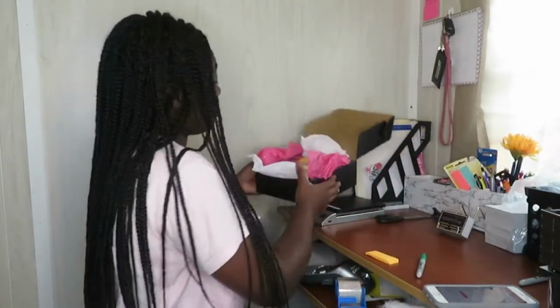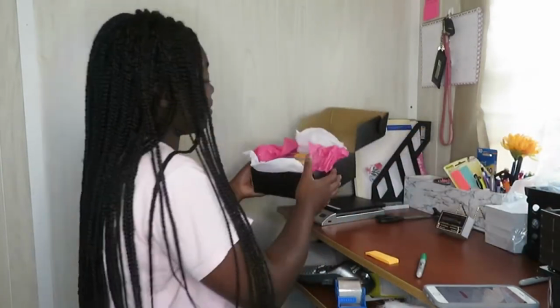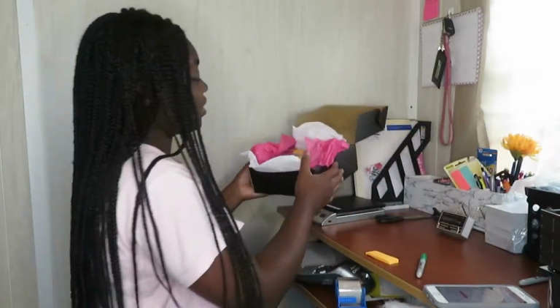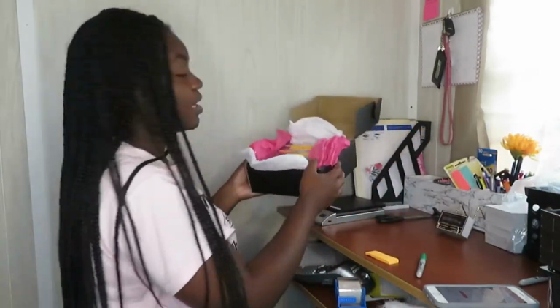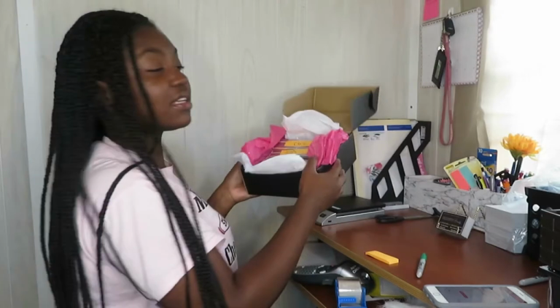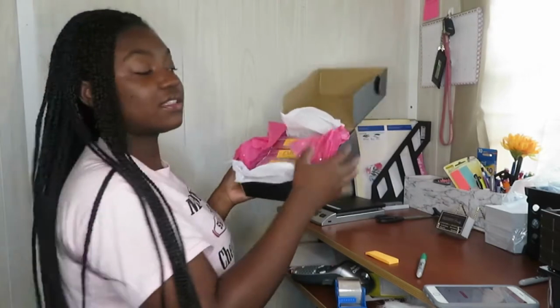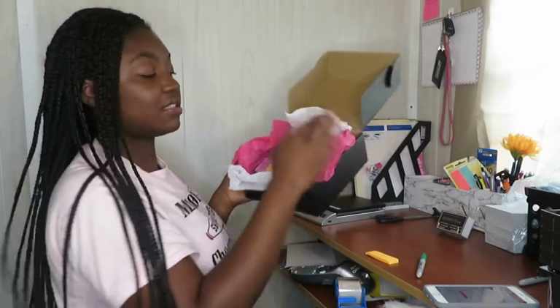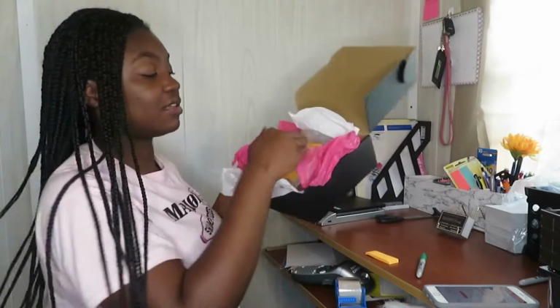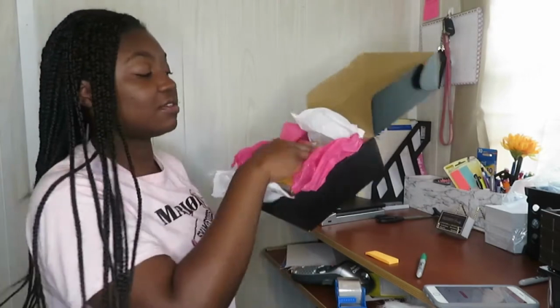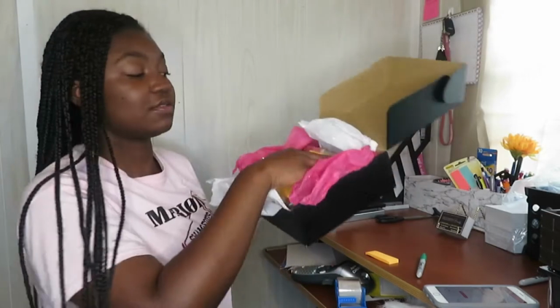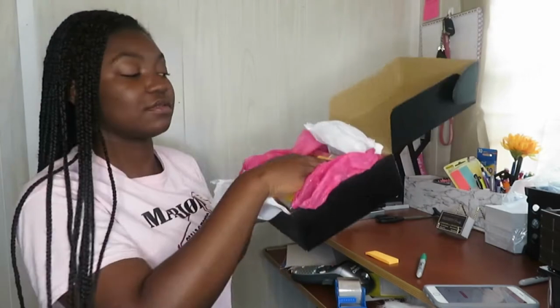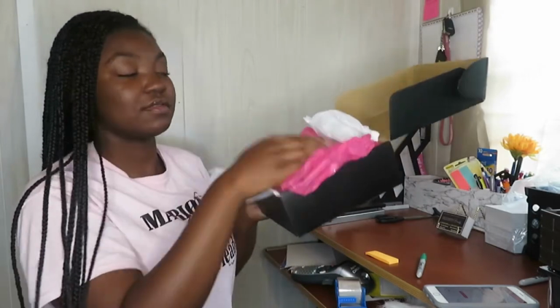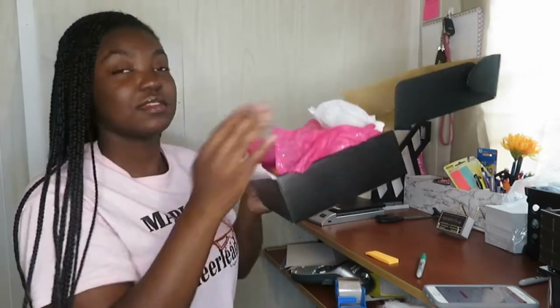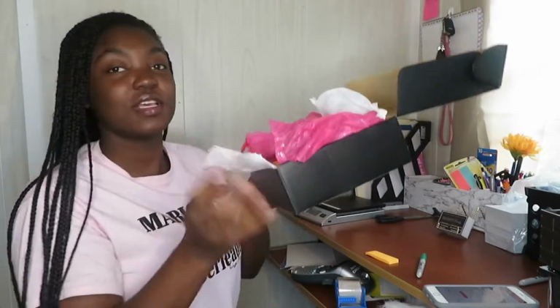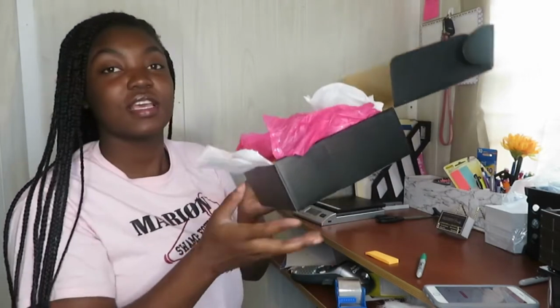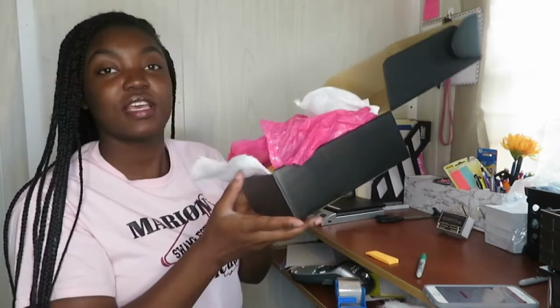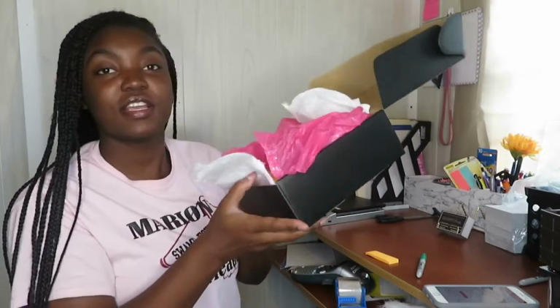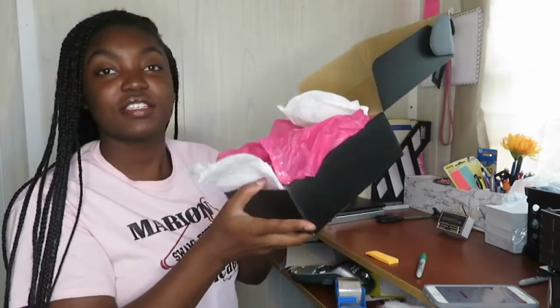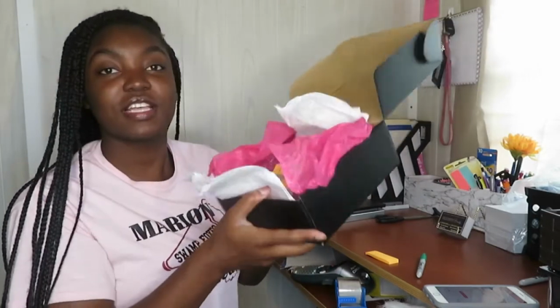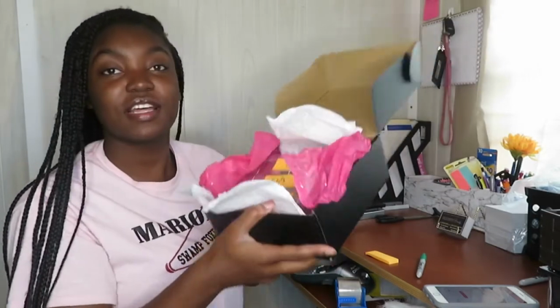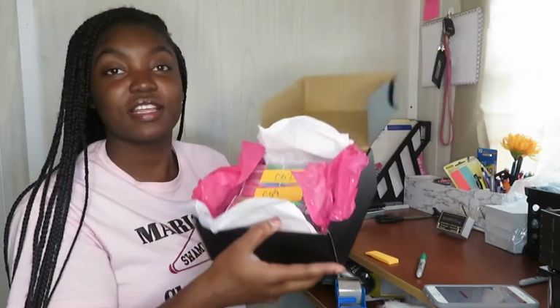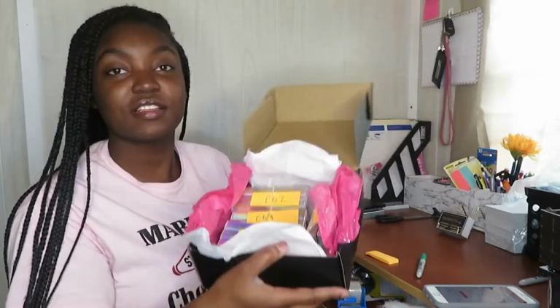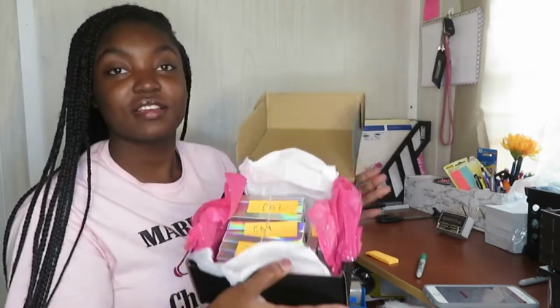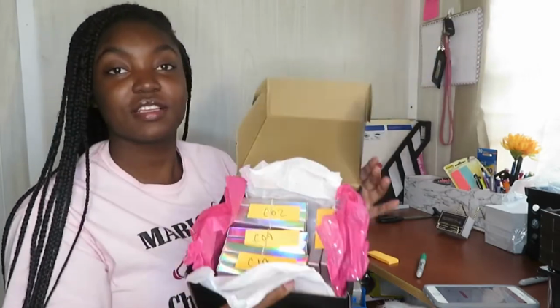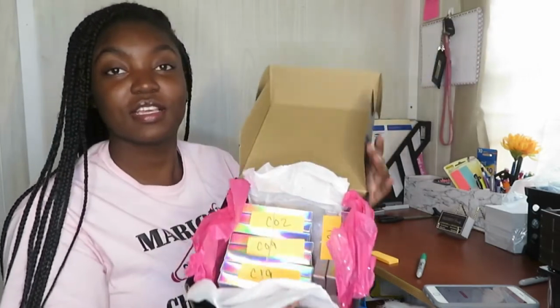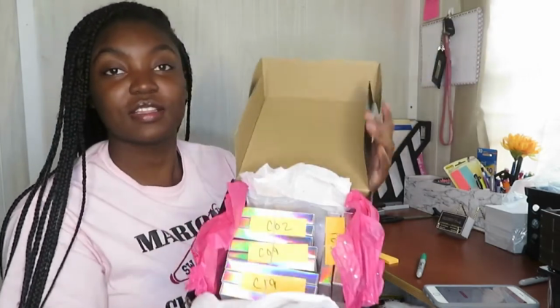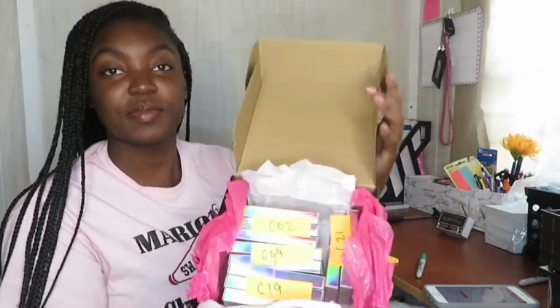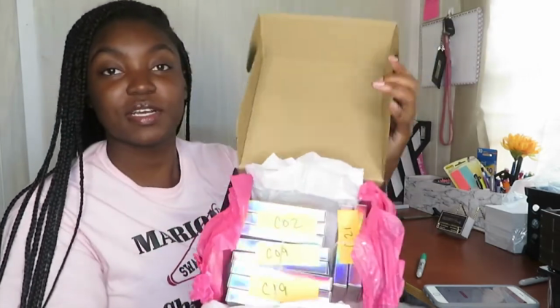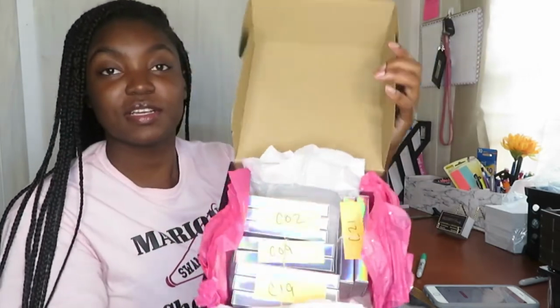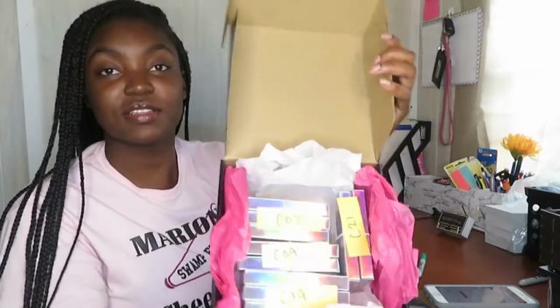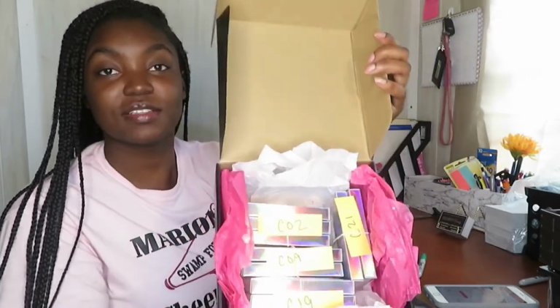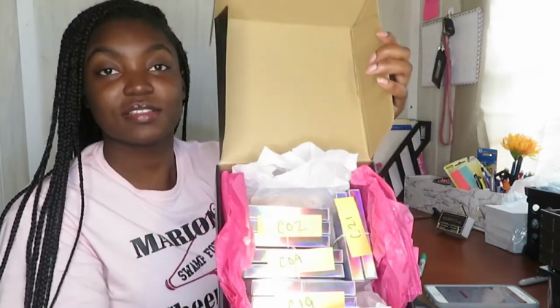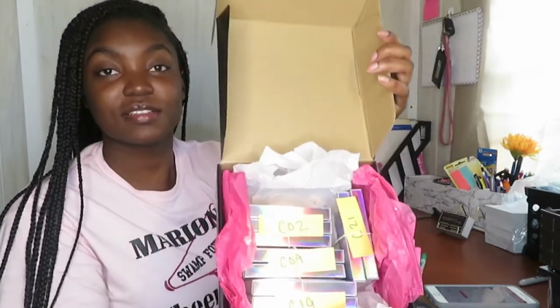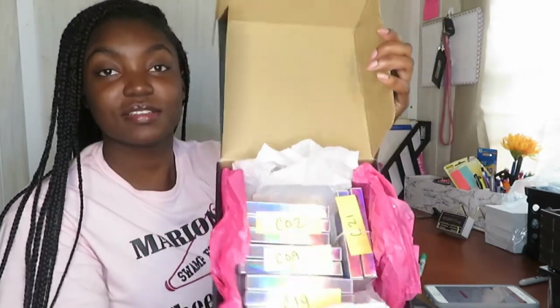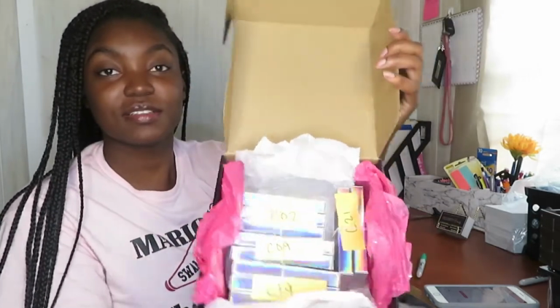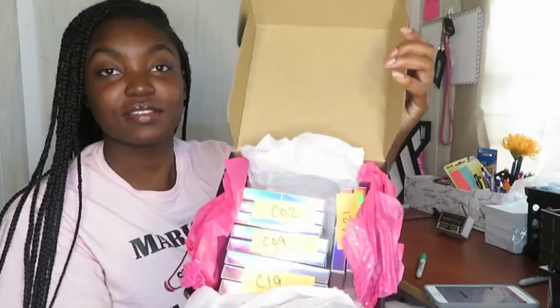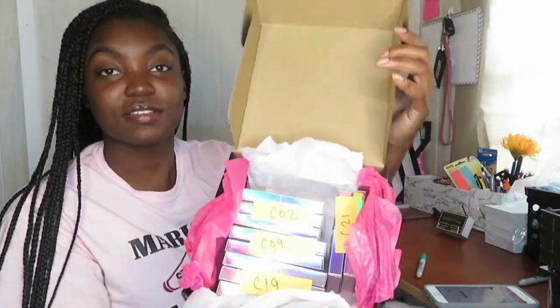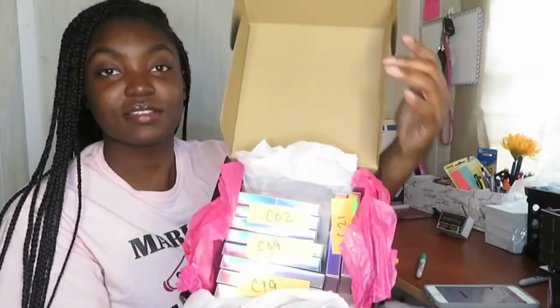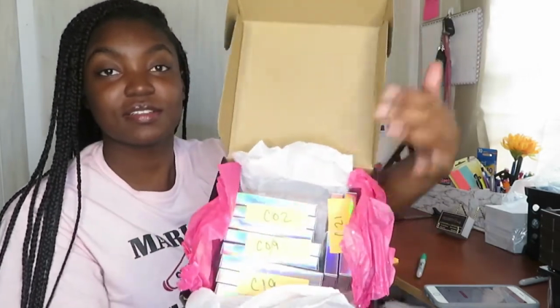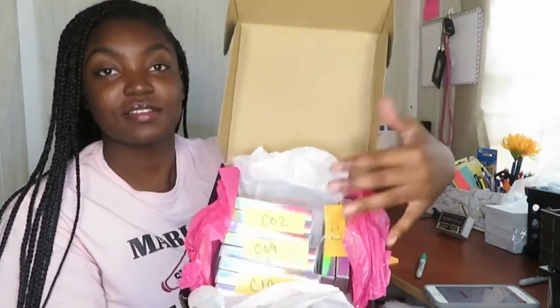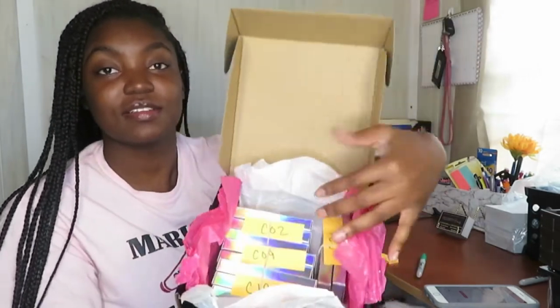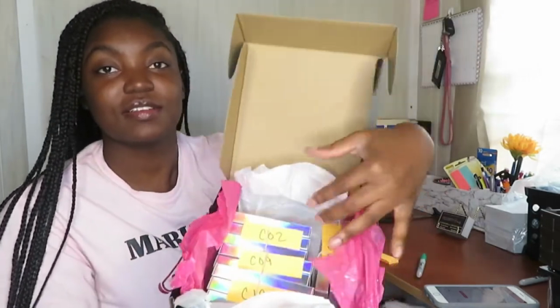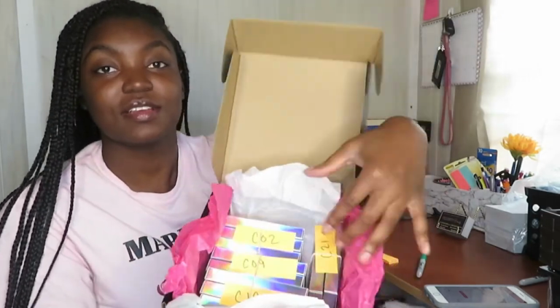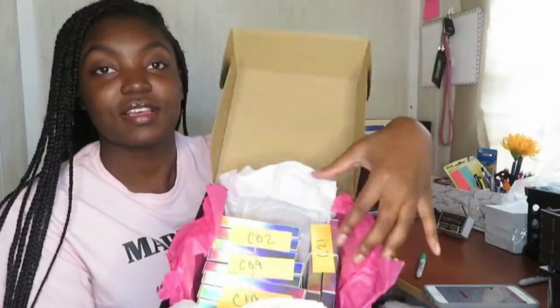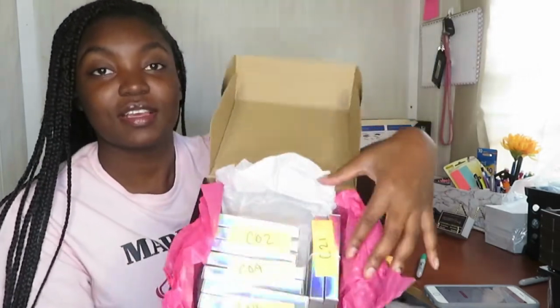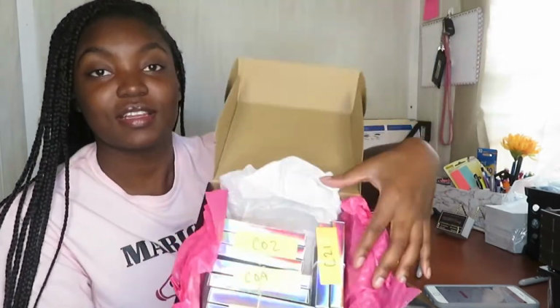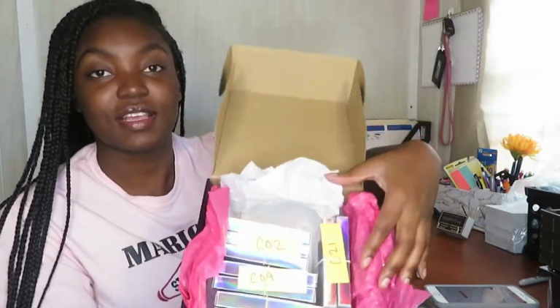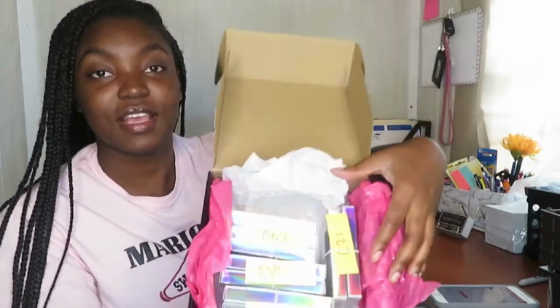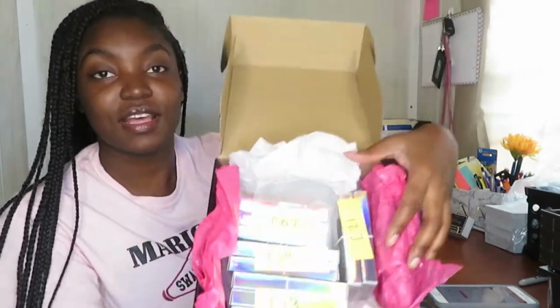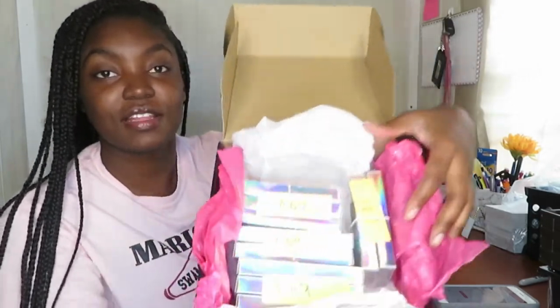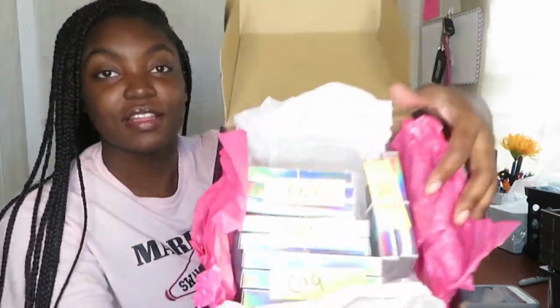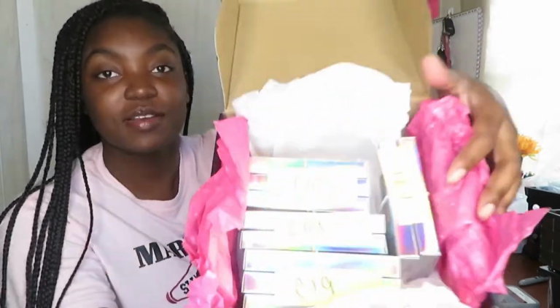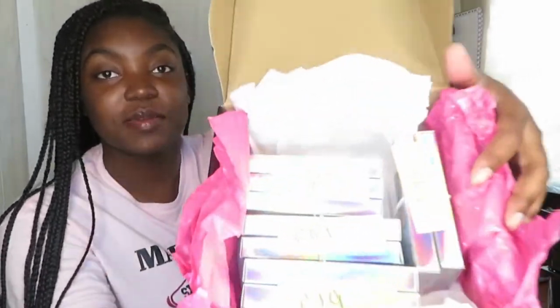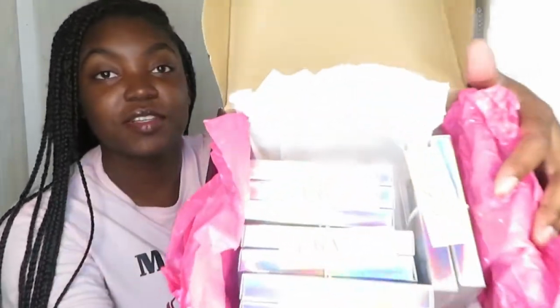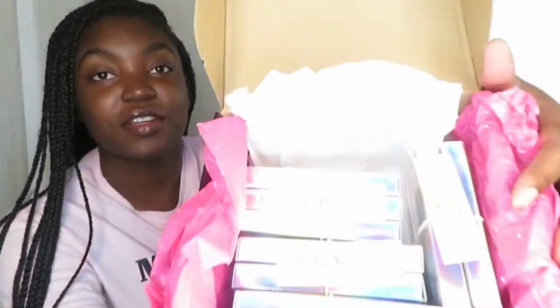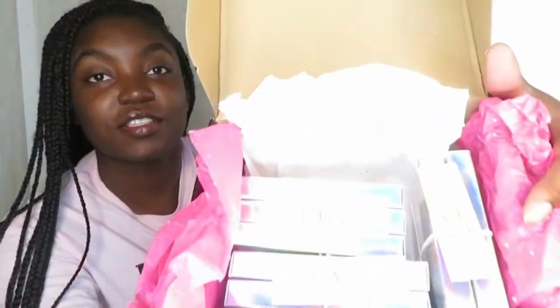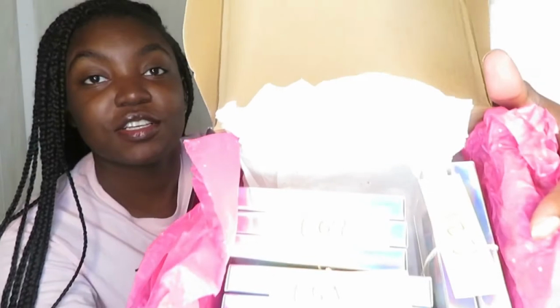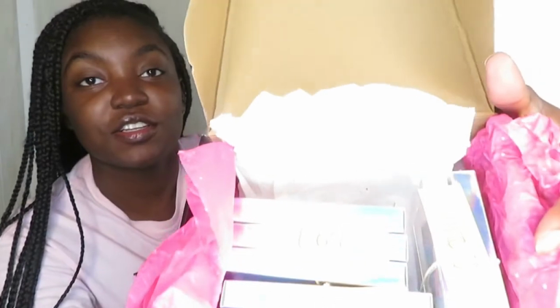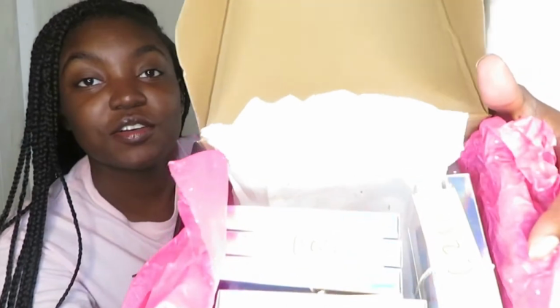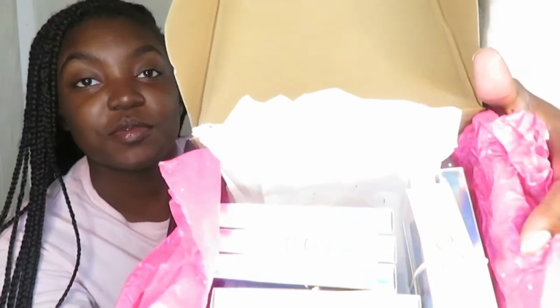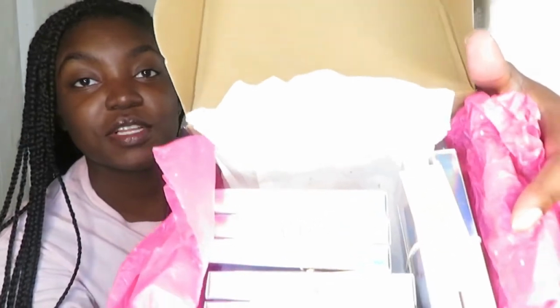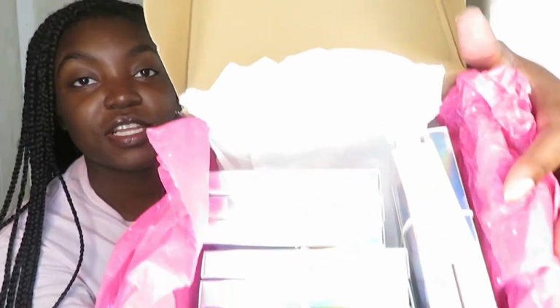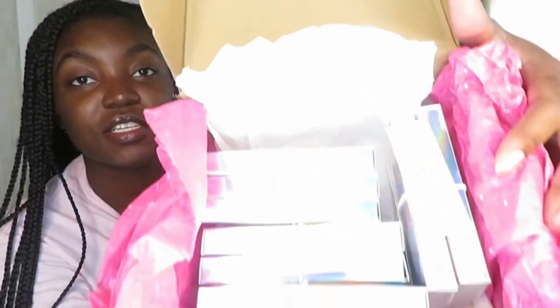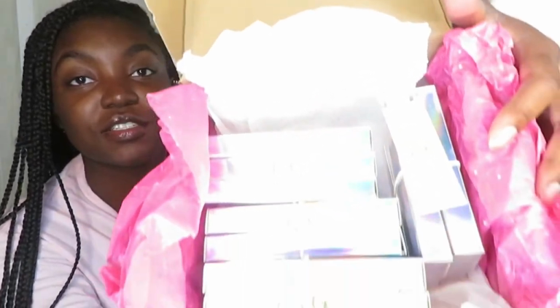Here's how they look in the box — they've got the labels on them so you know which lashes are which.